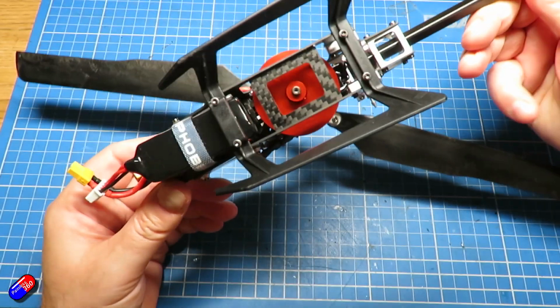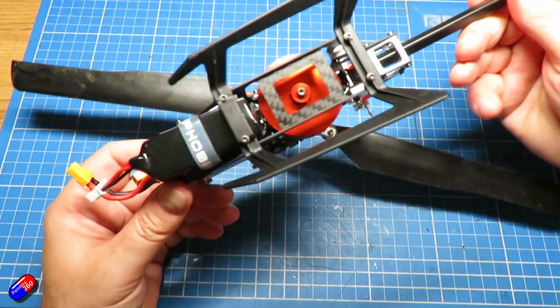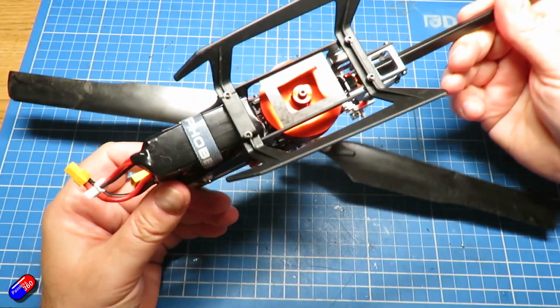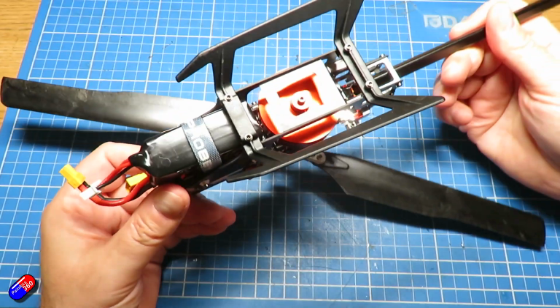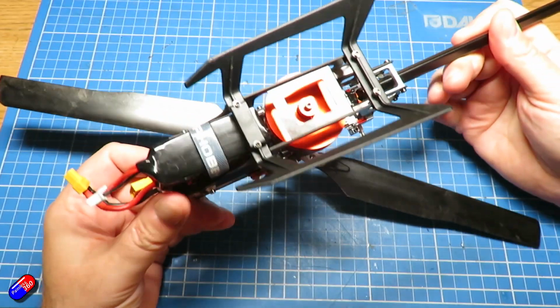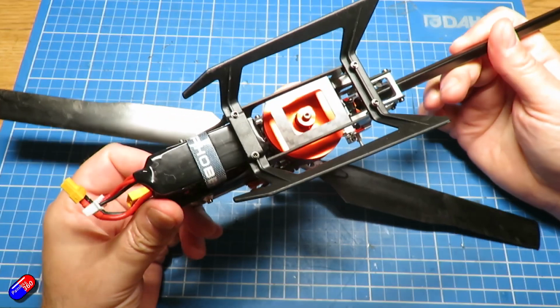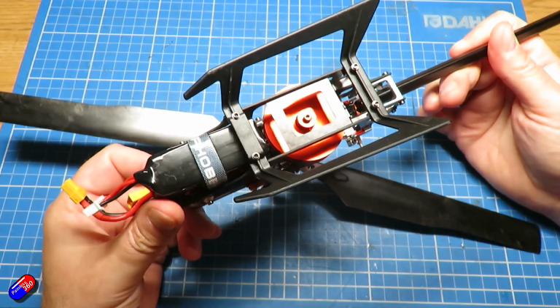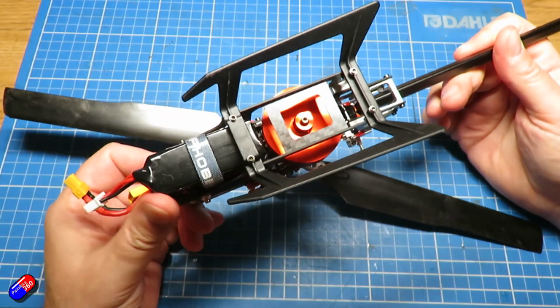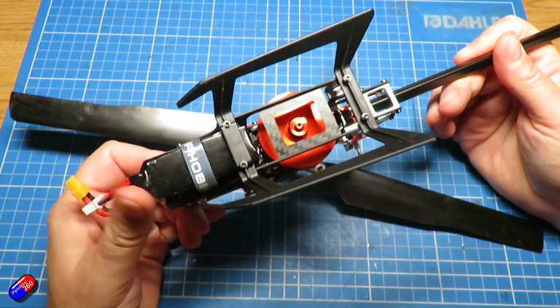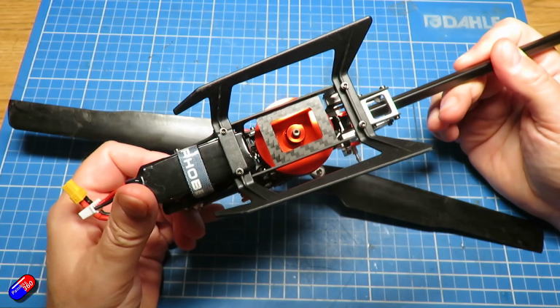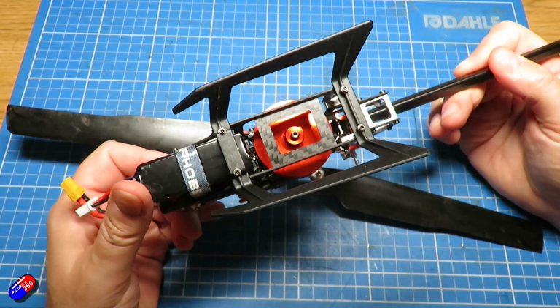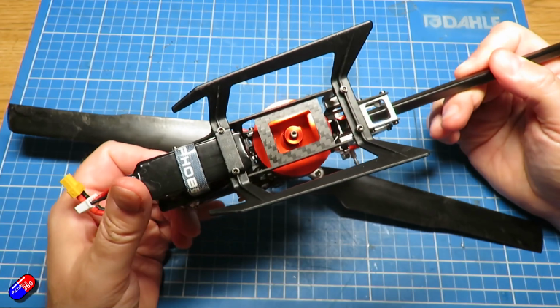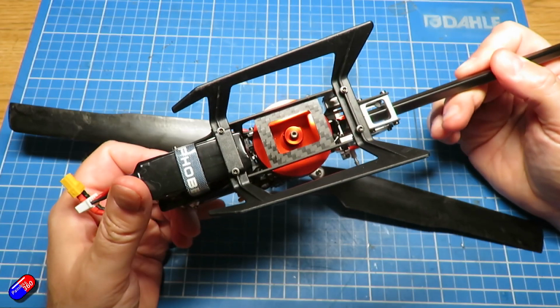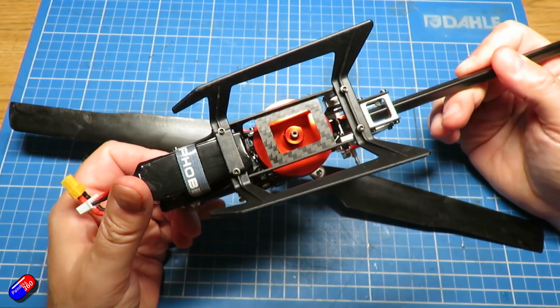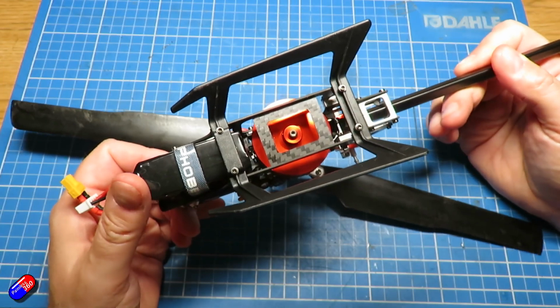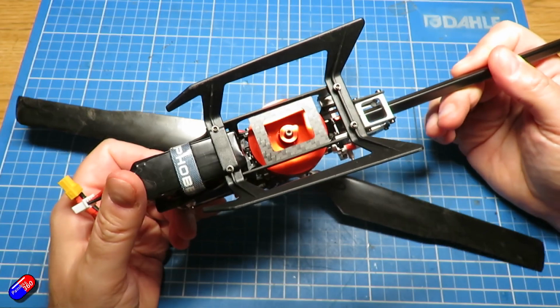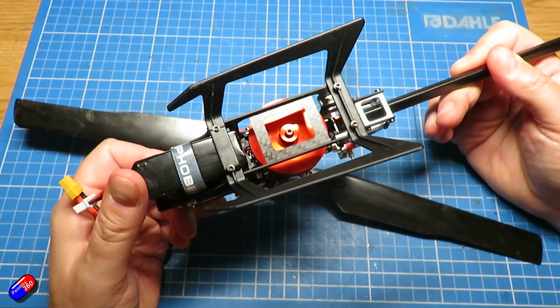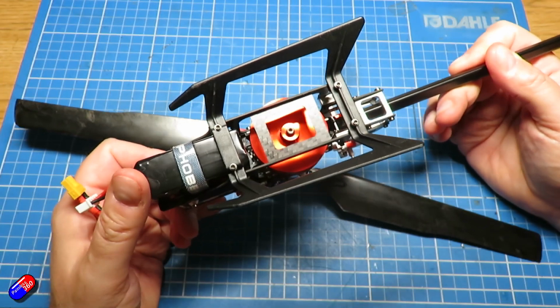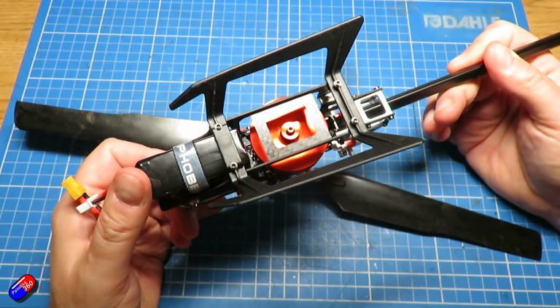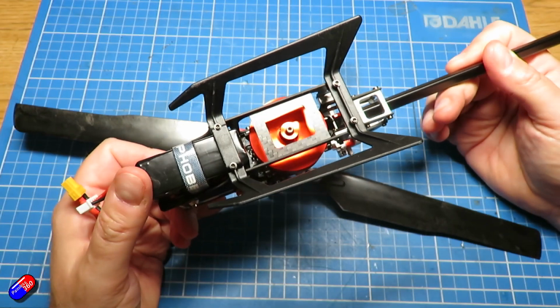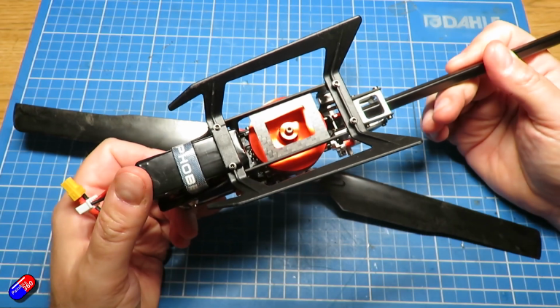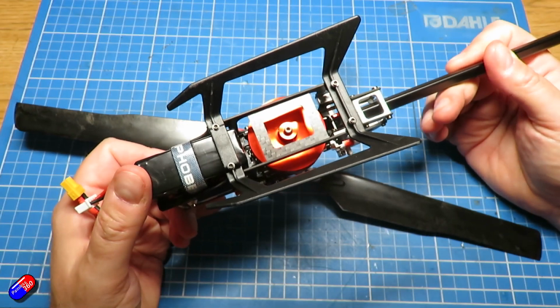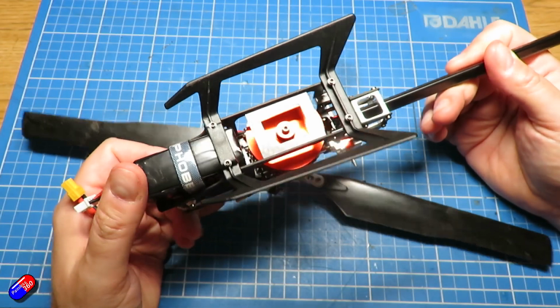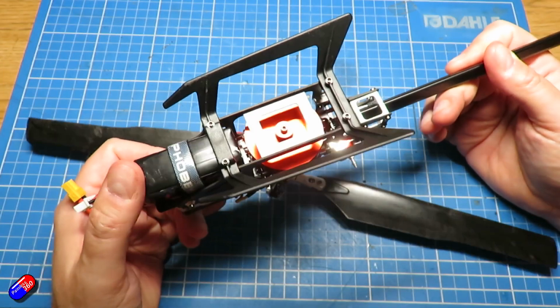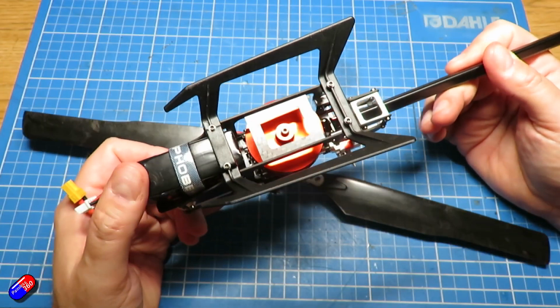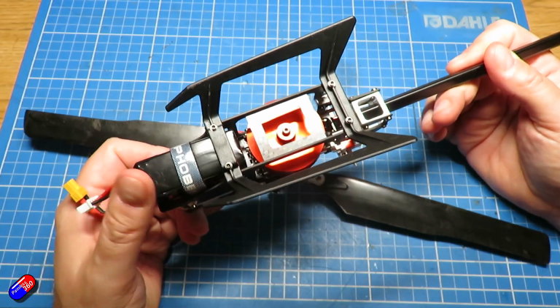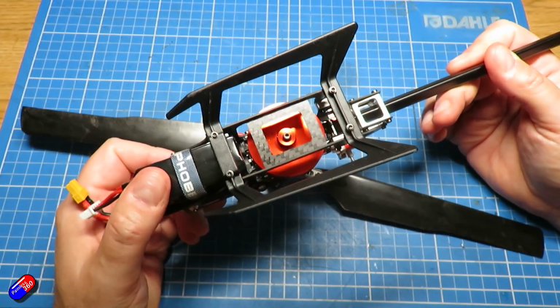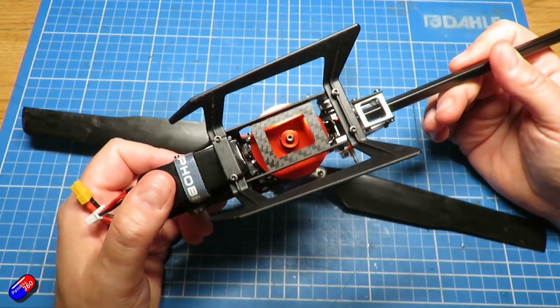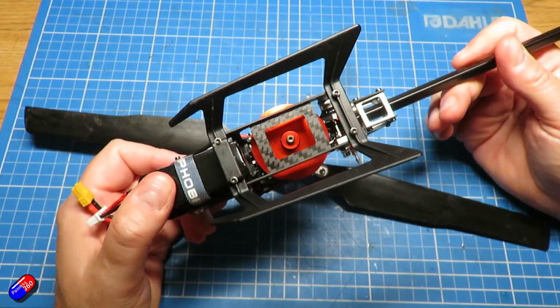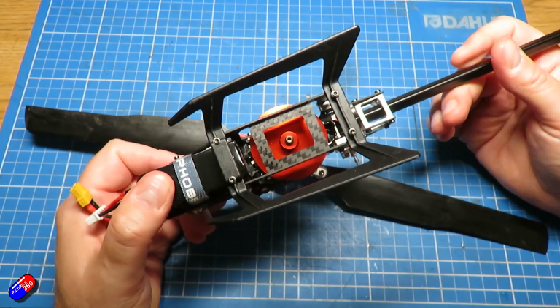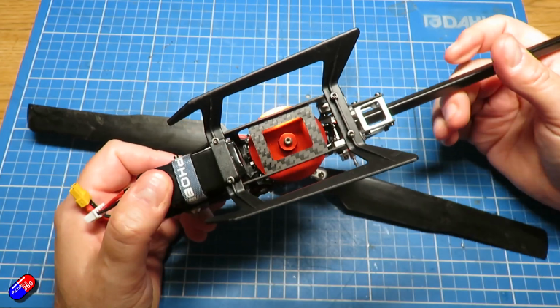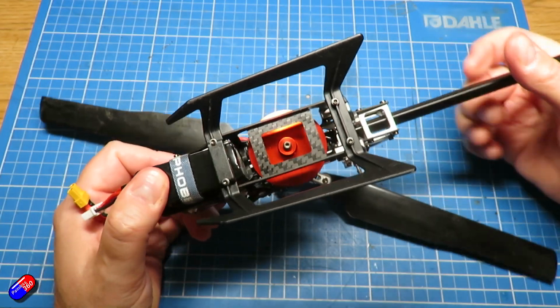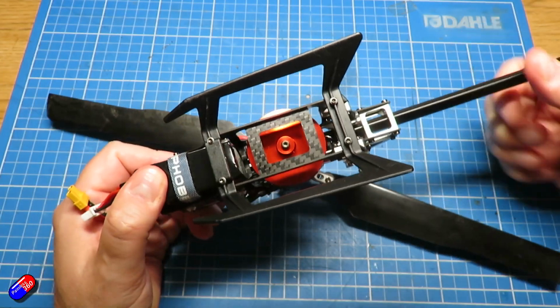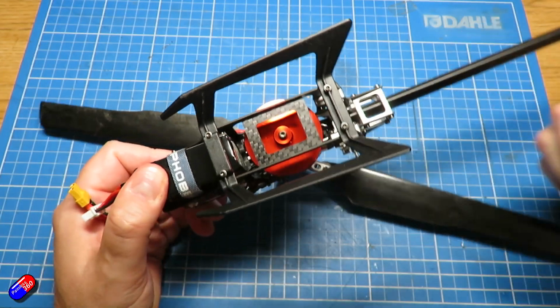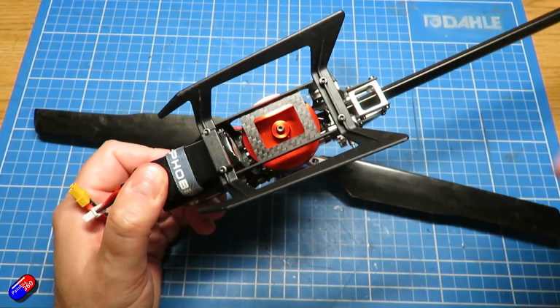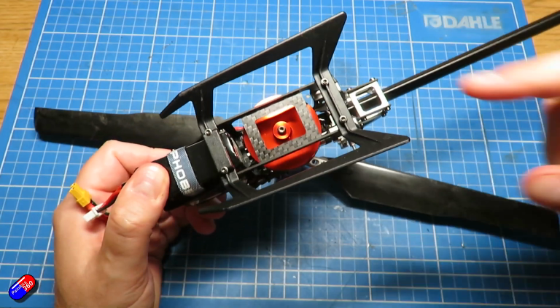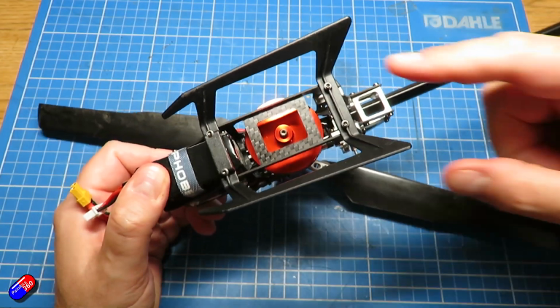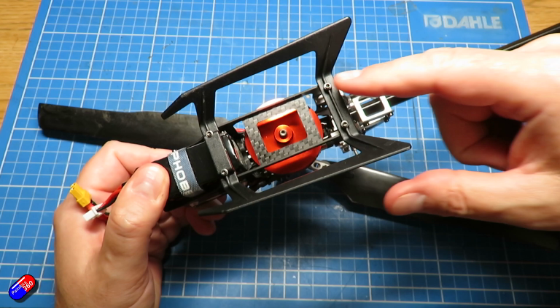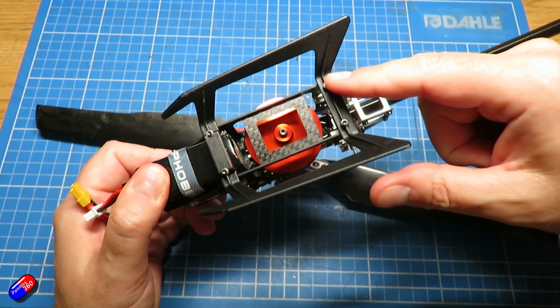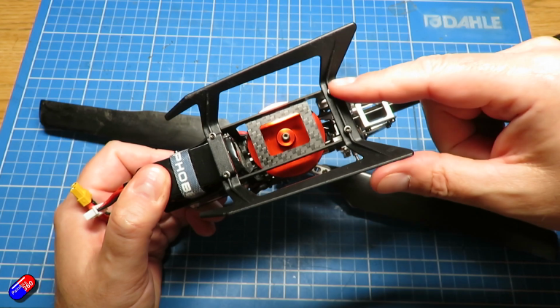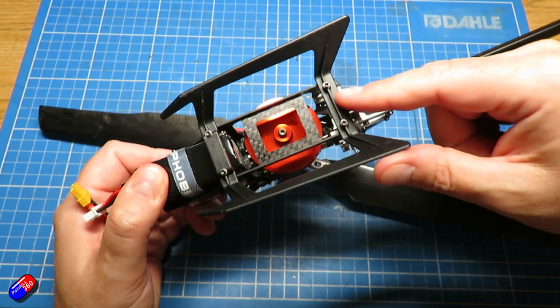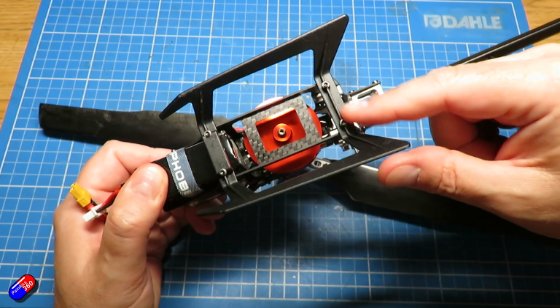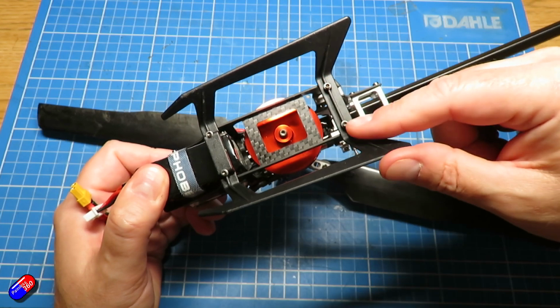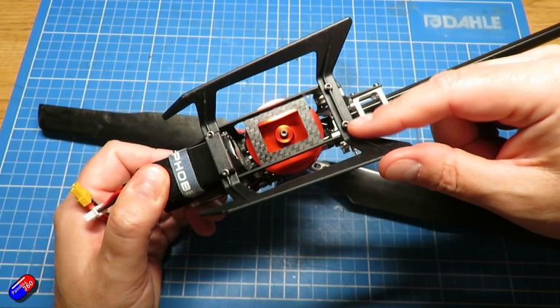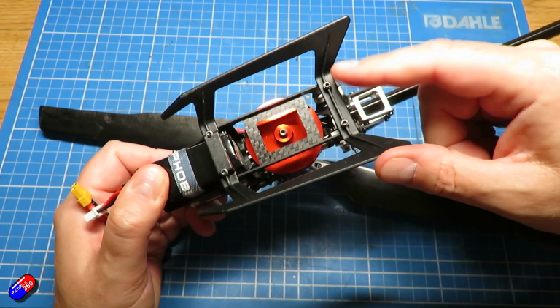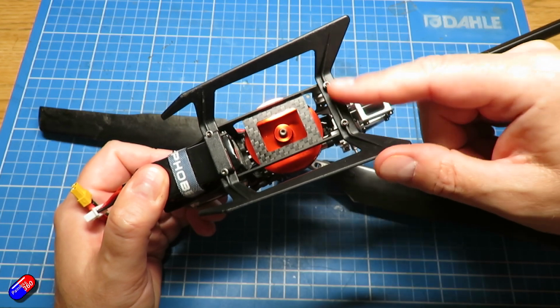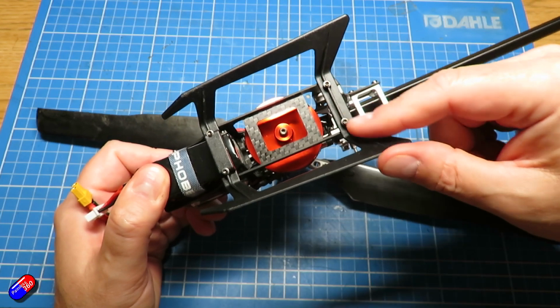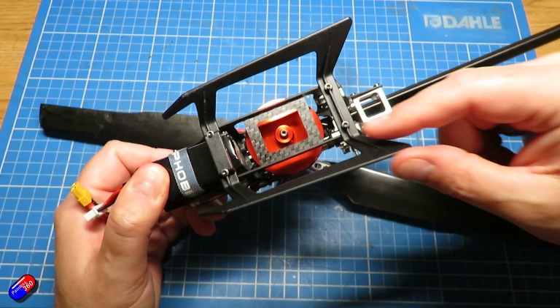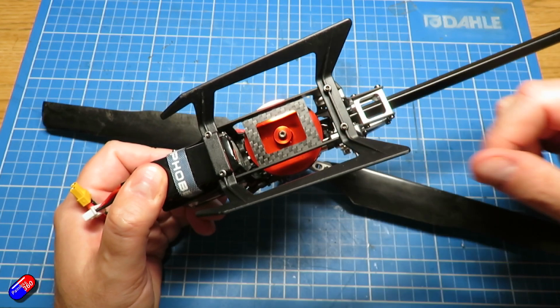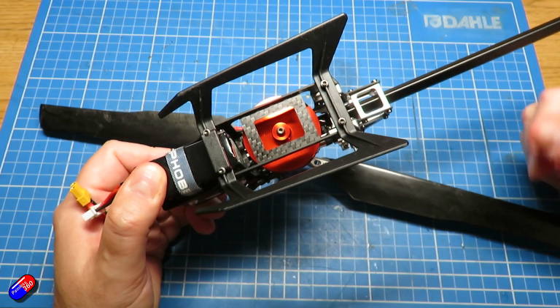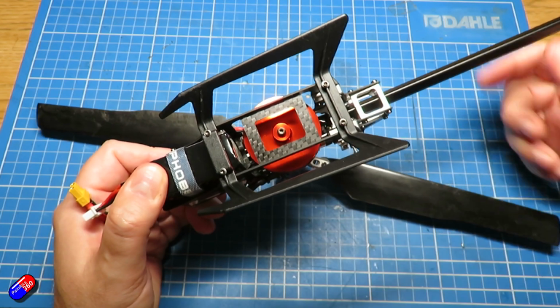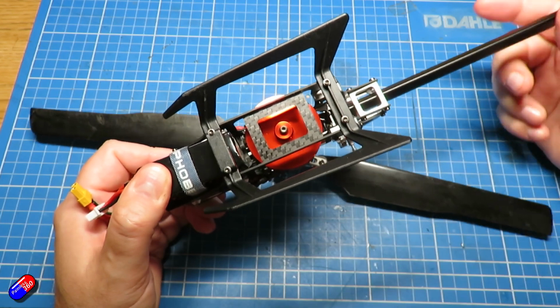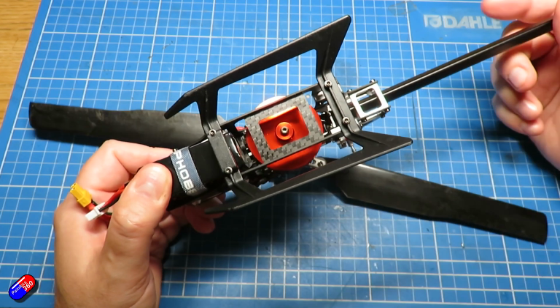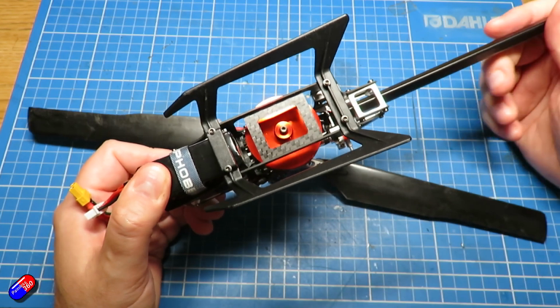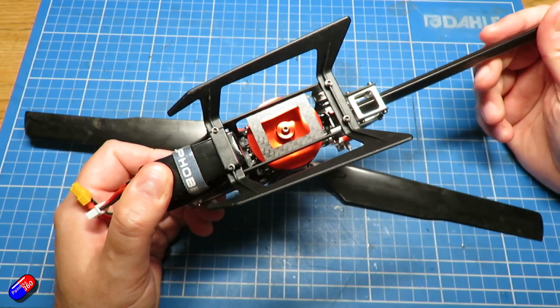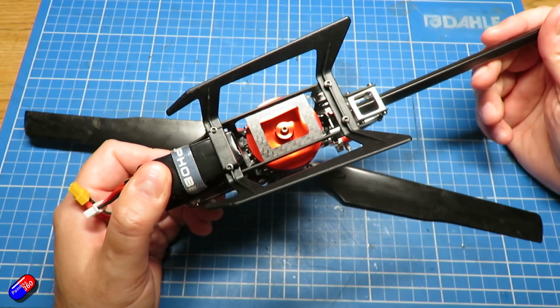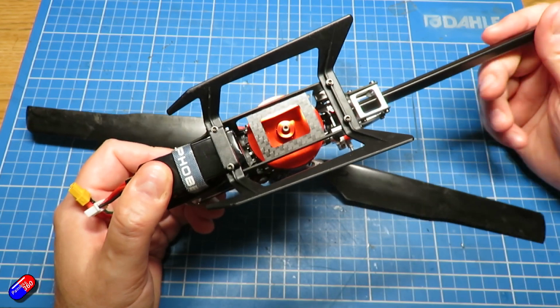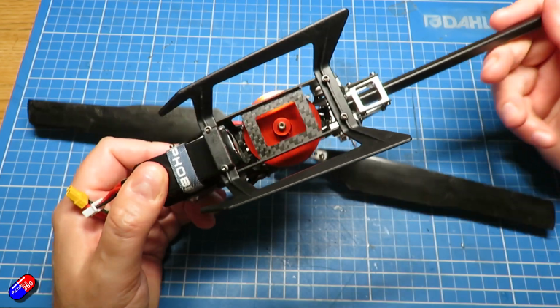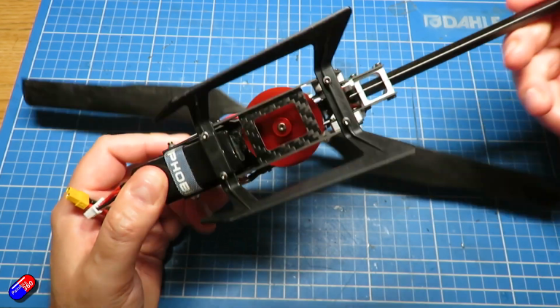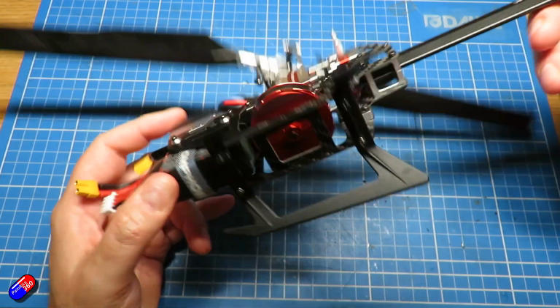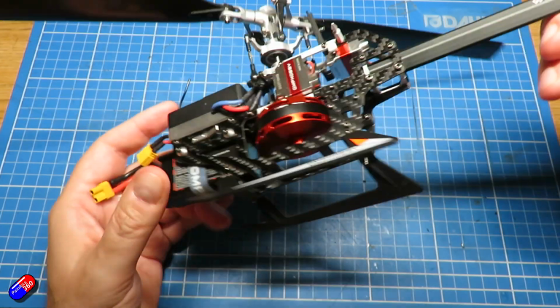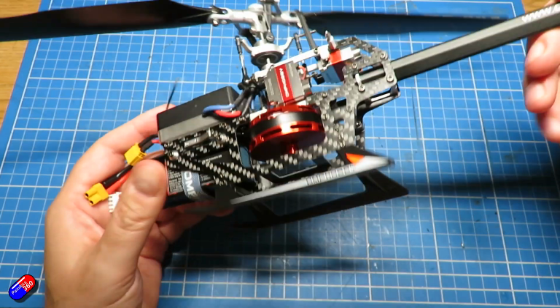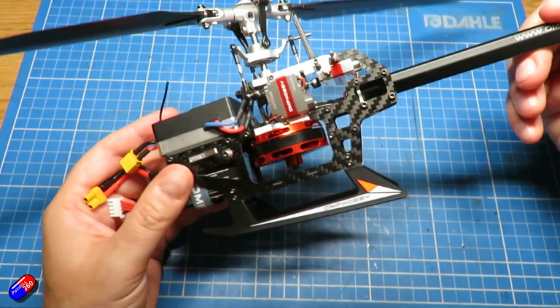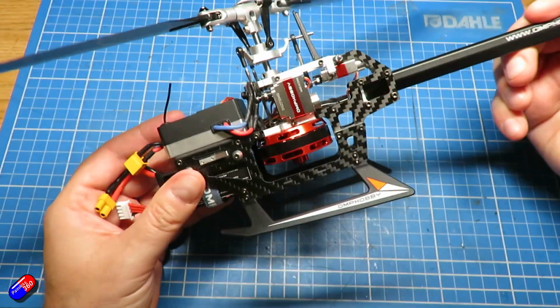Obviously they have skids at the bottom. They can be connected in lots of different ways — these are connected by four different bolts.